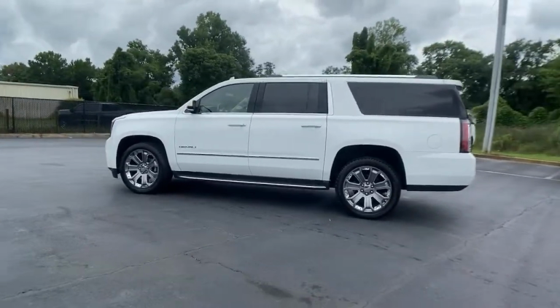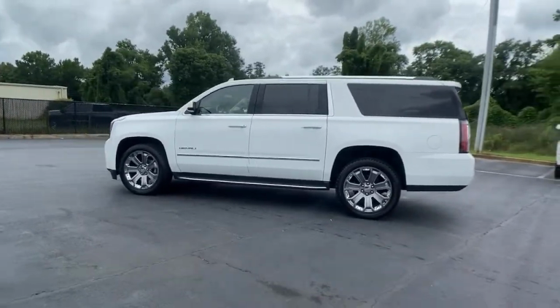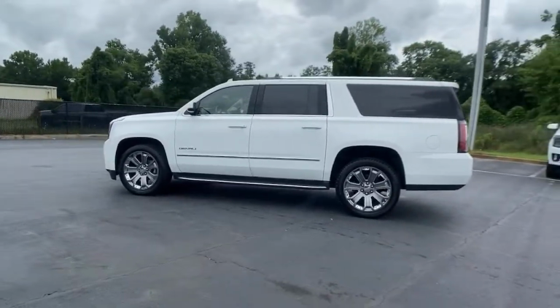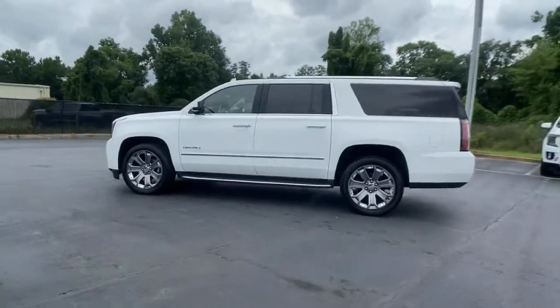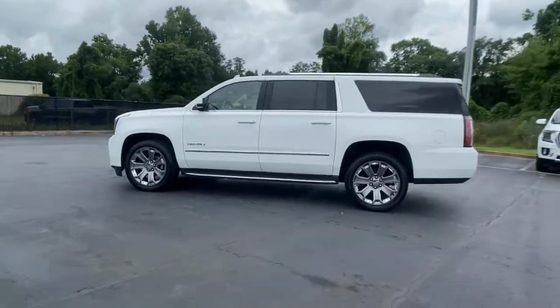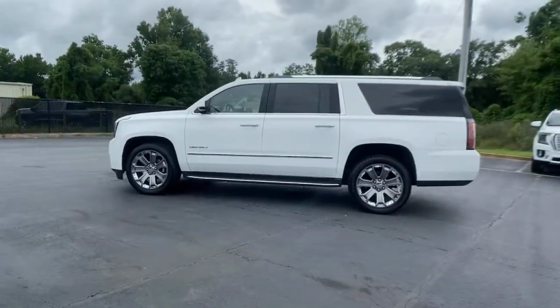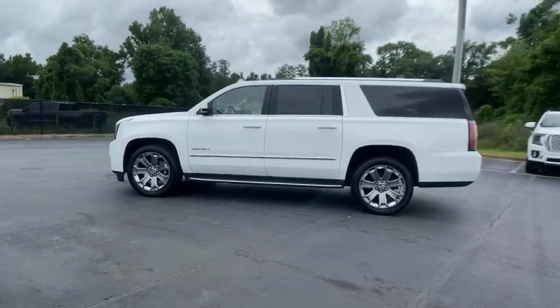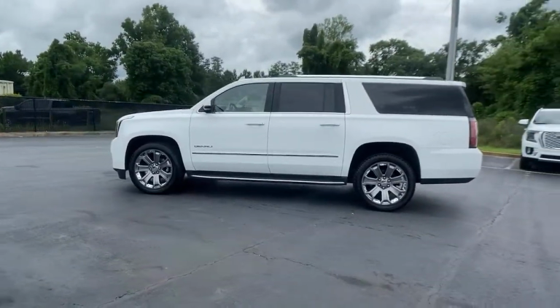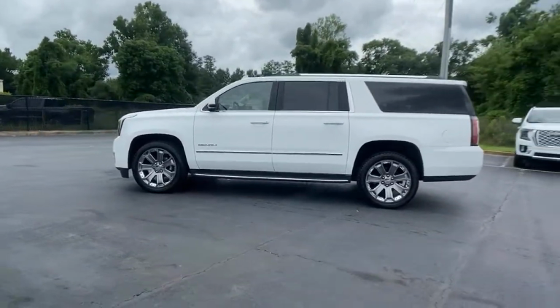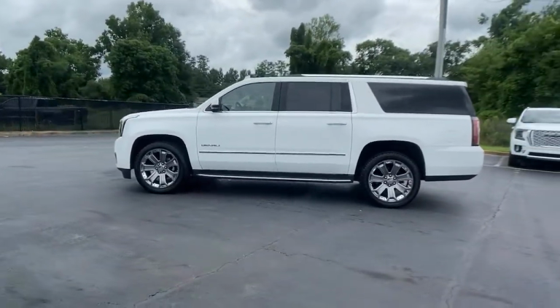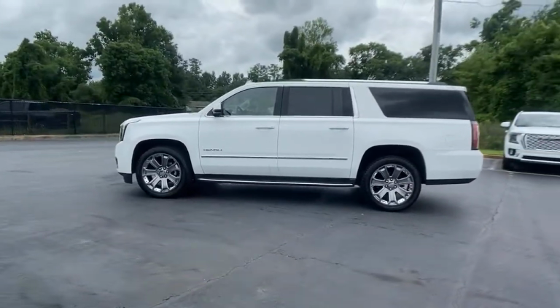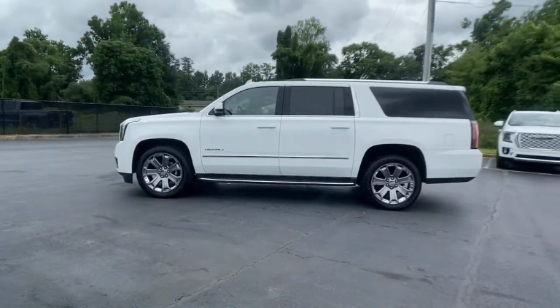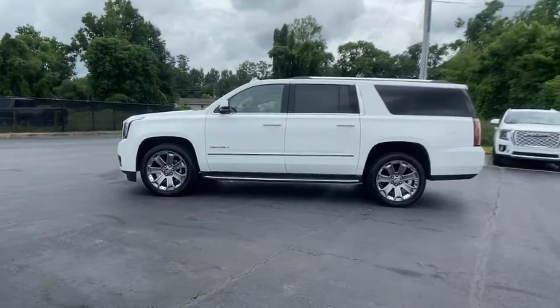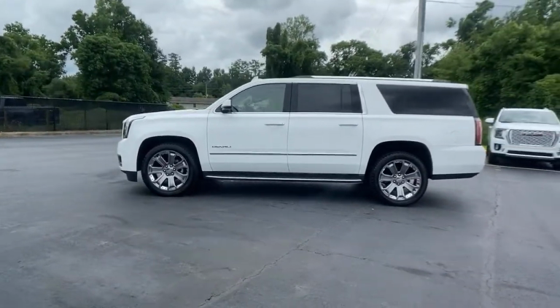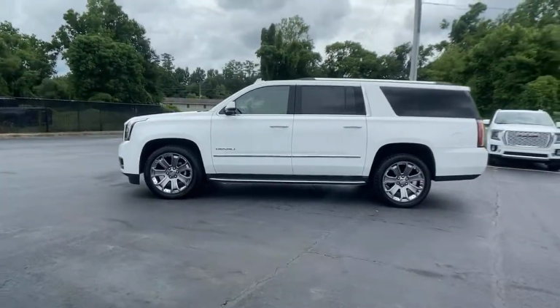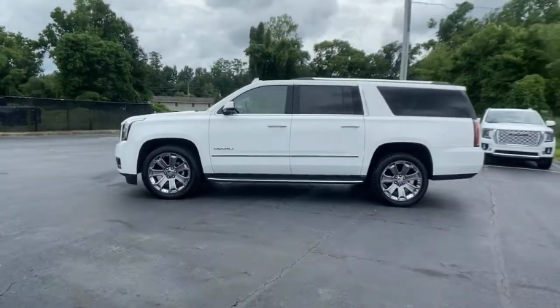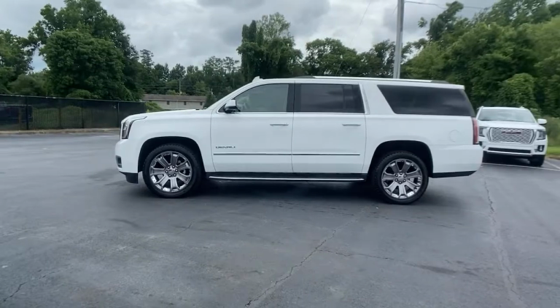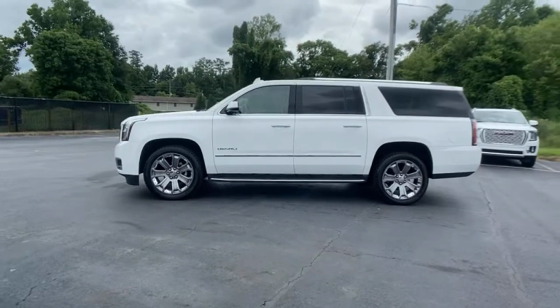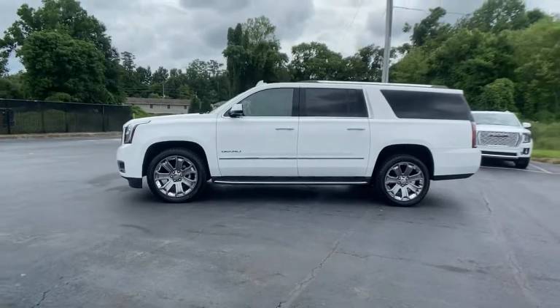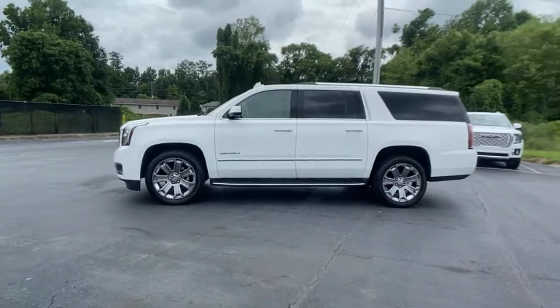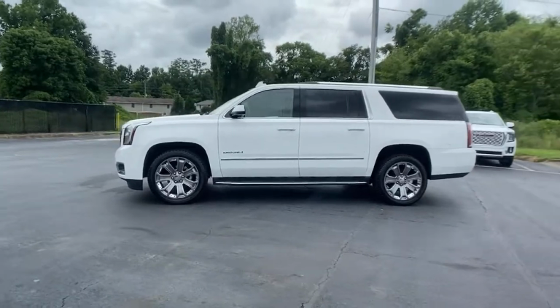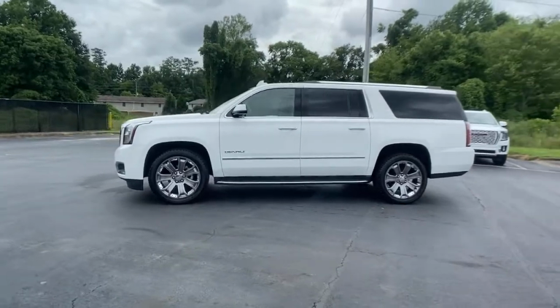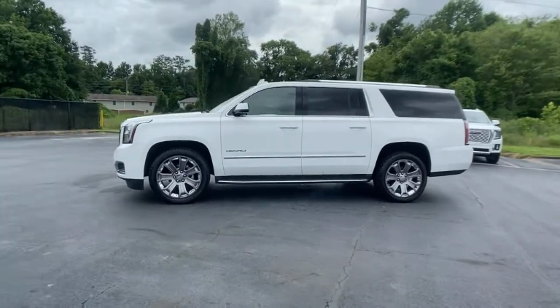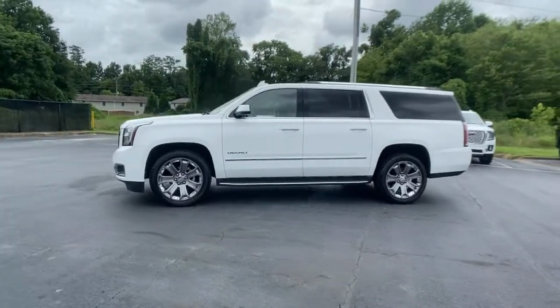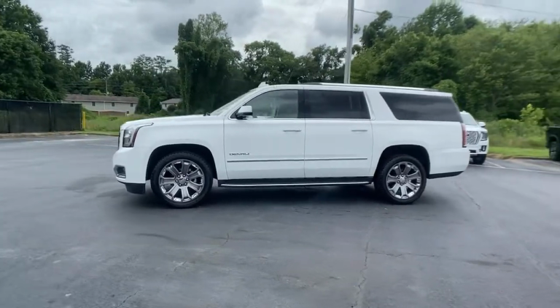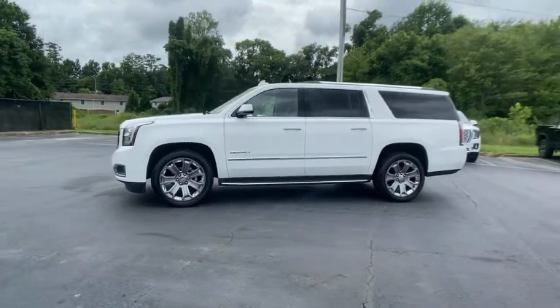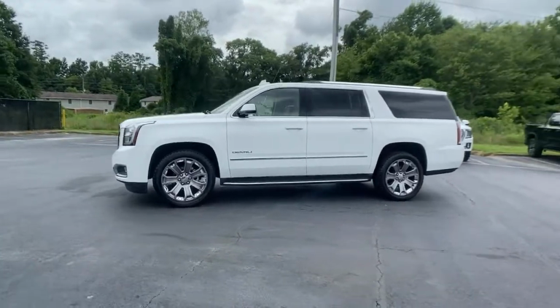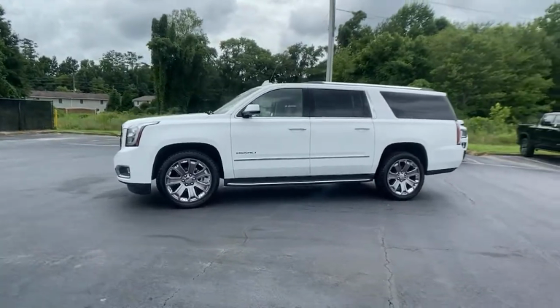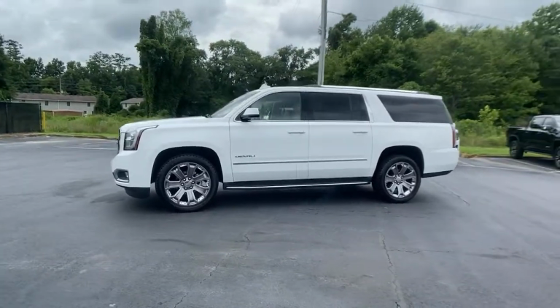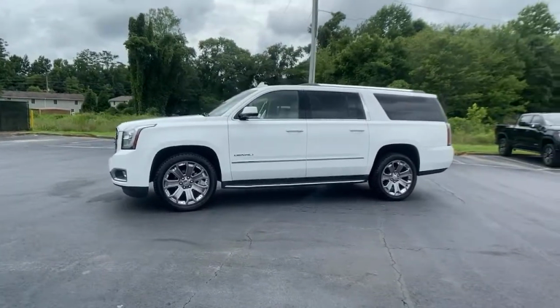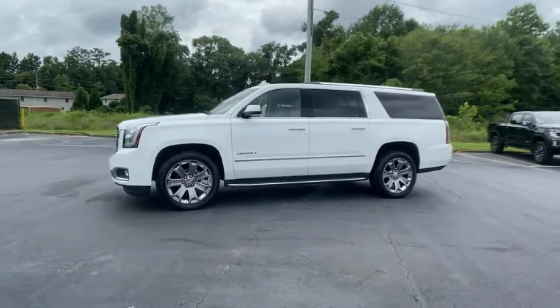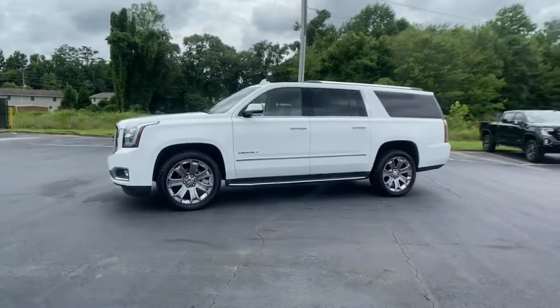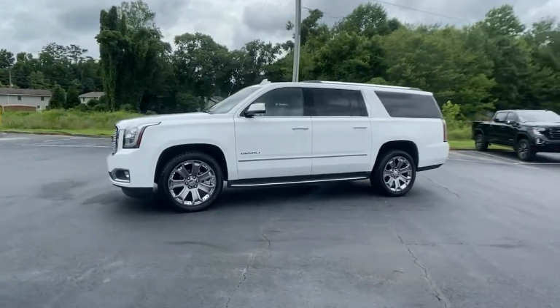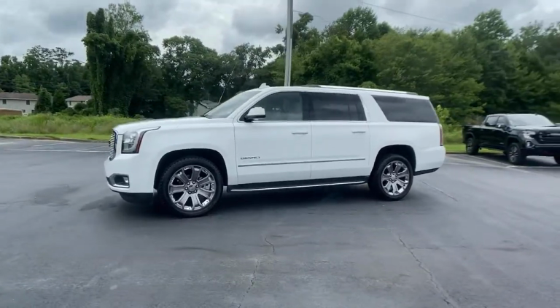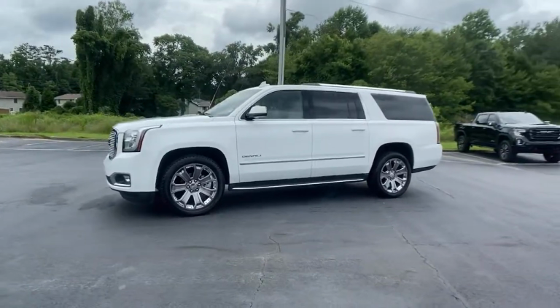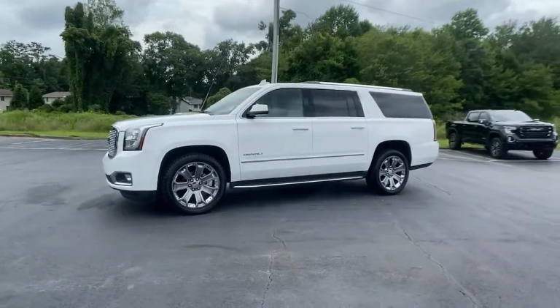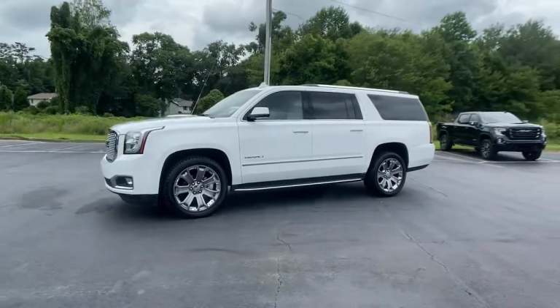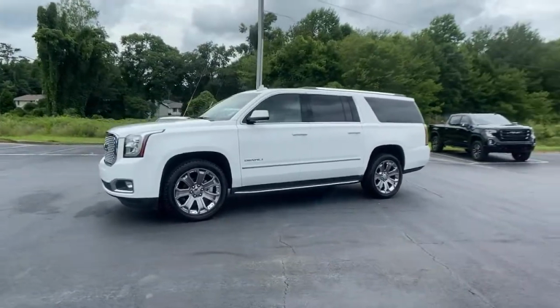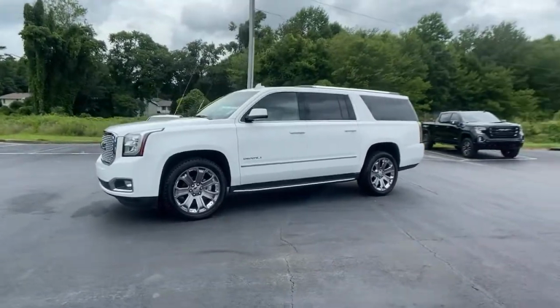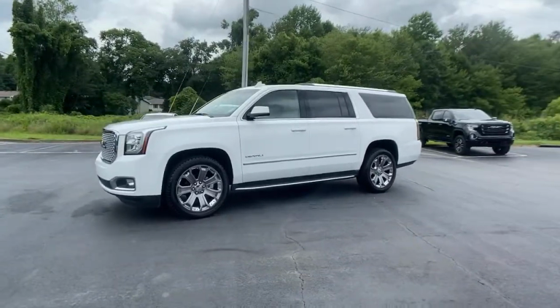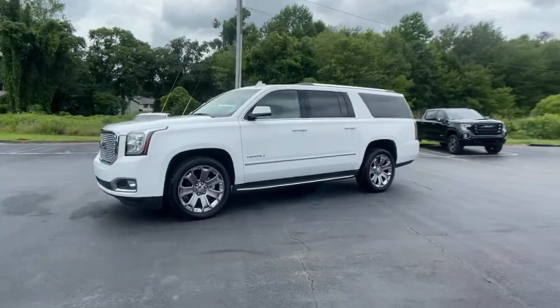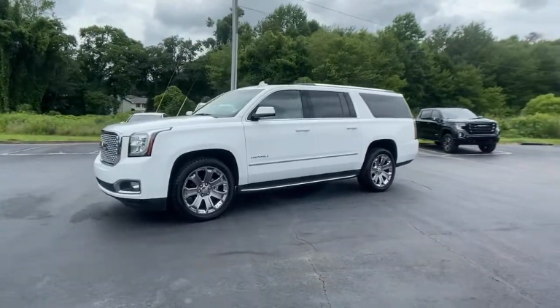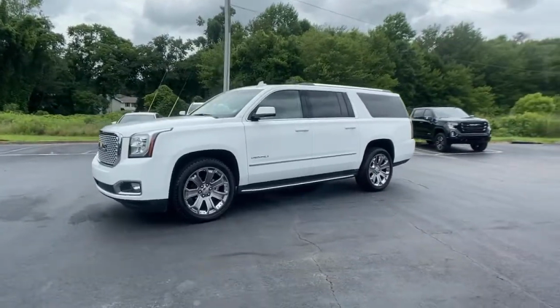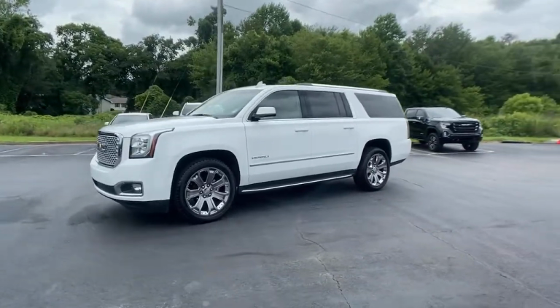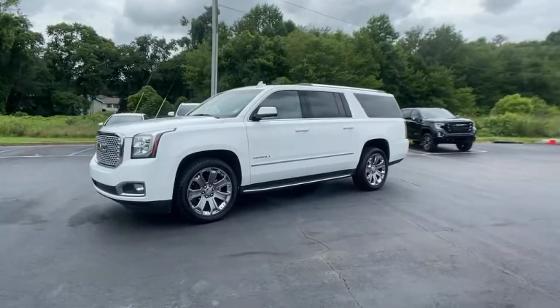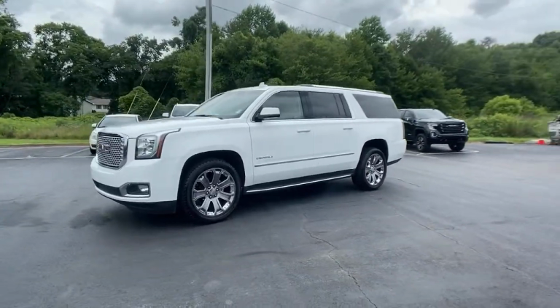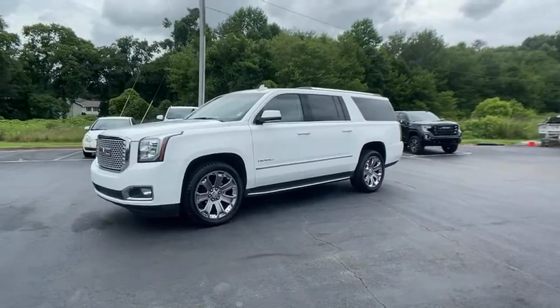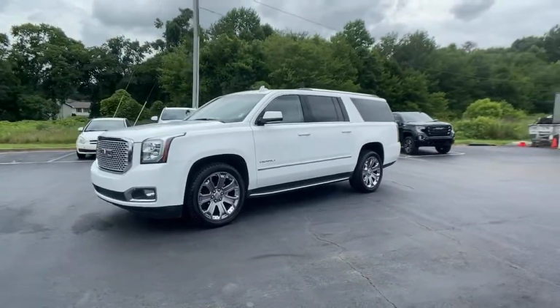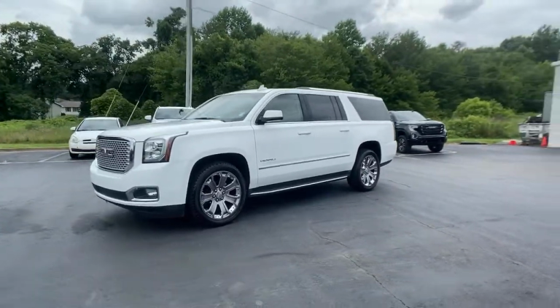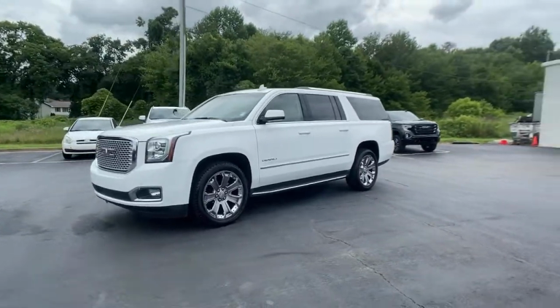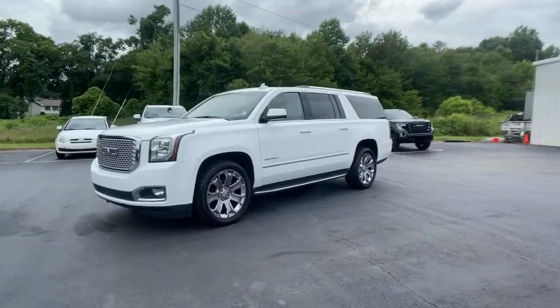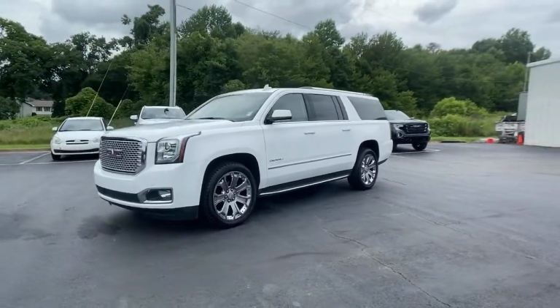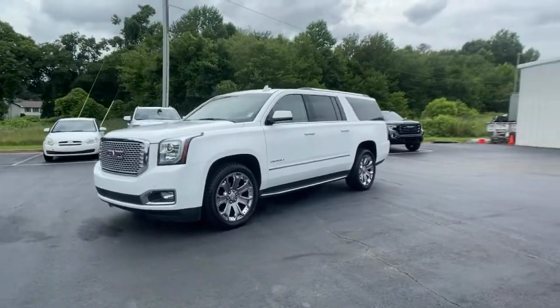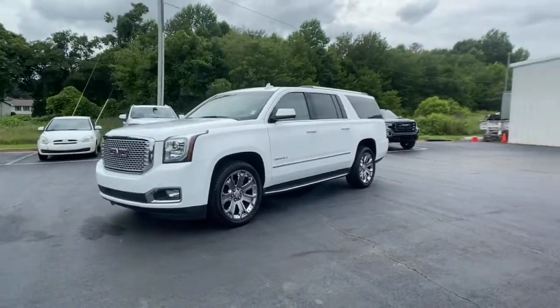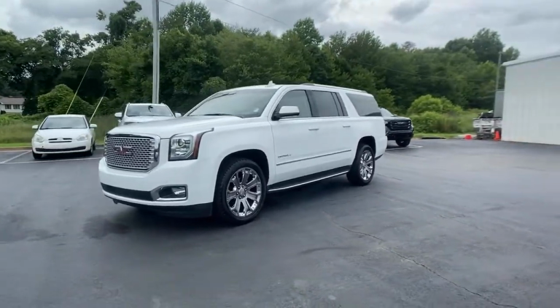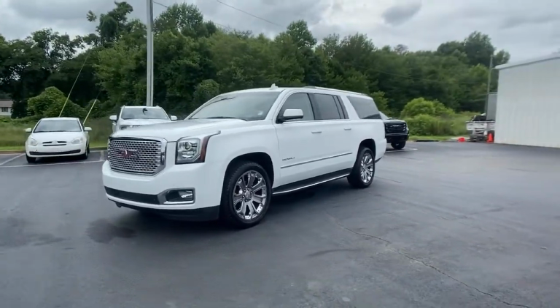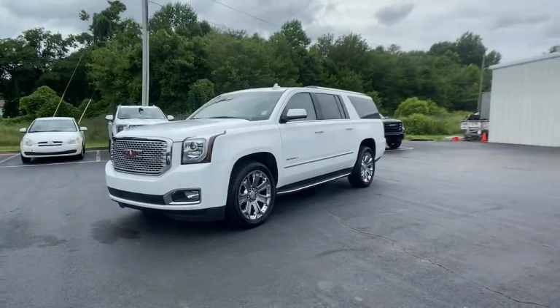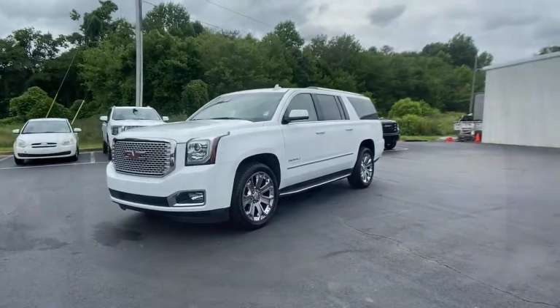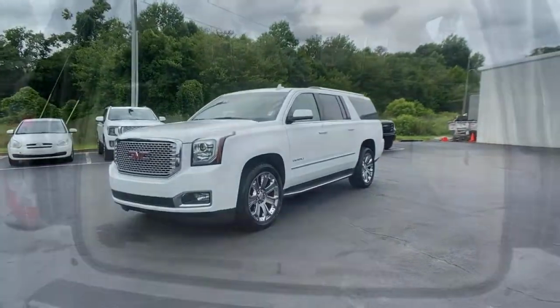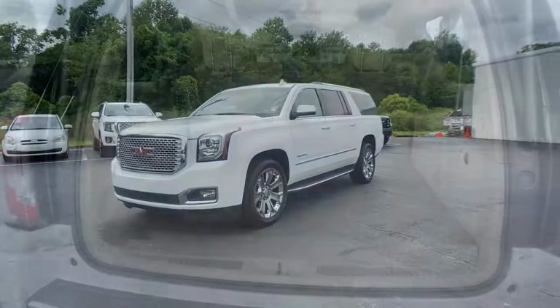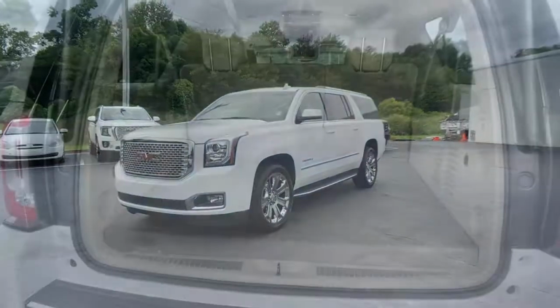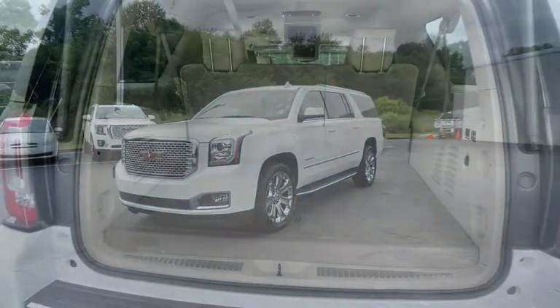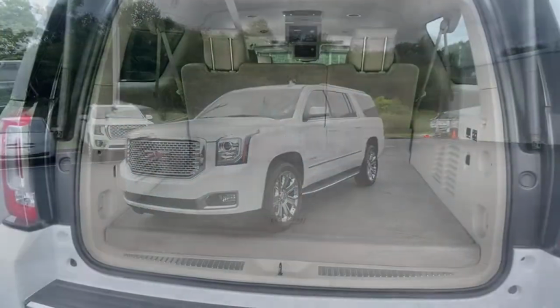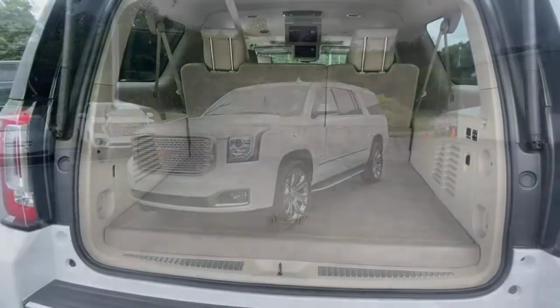Navigation system, power liftgate, electronic stability control, seat memory, trip computer, CD player.